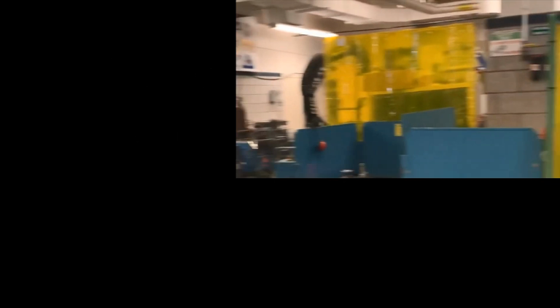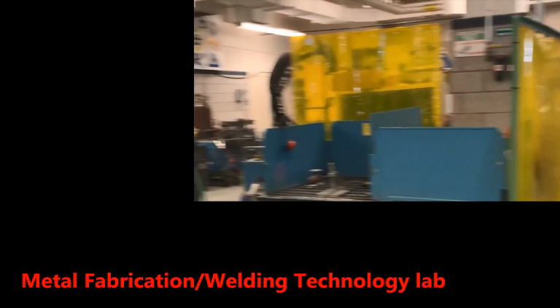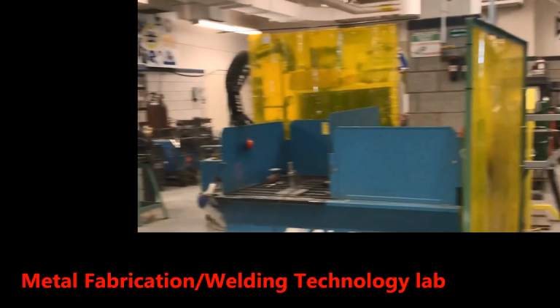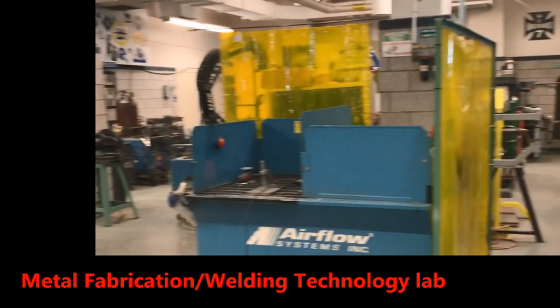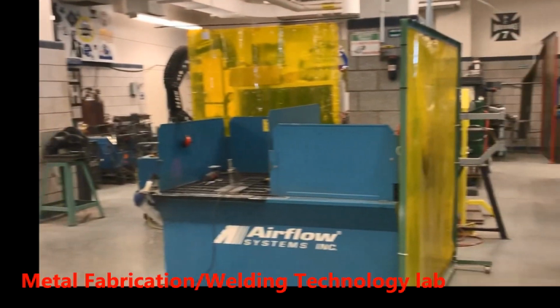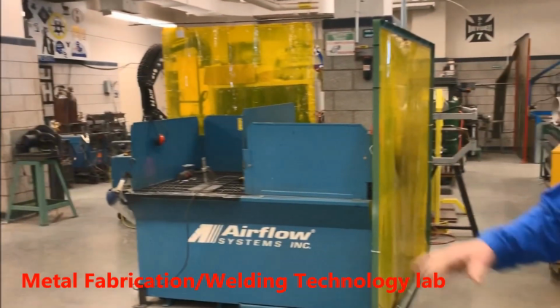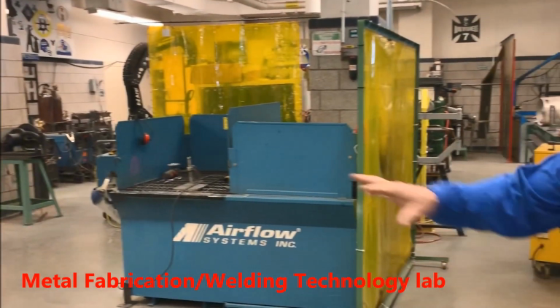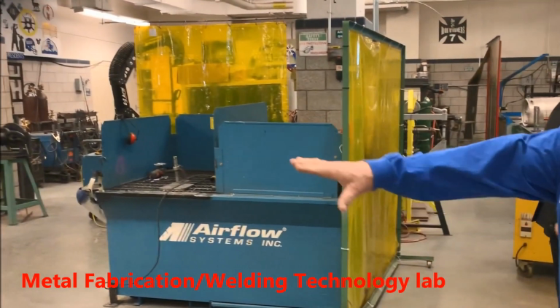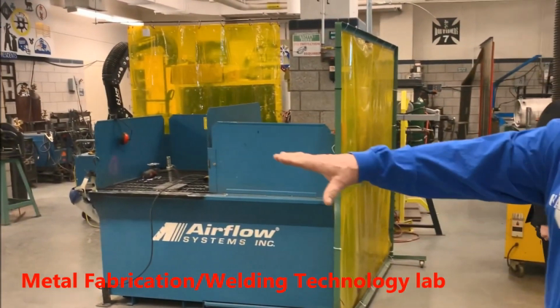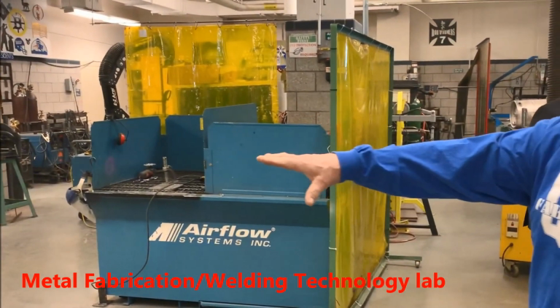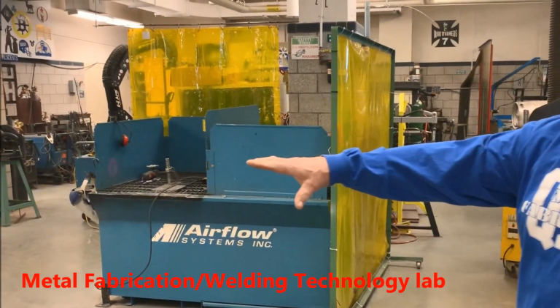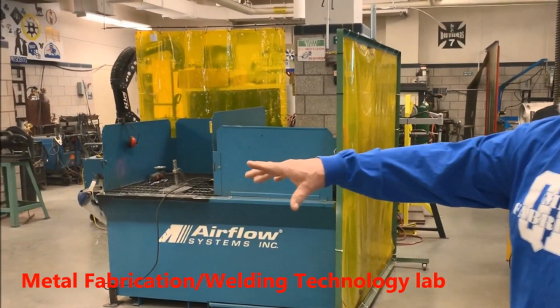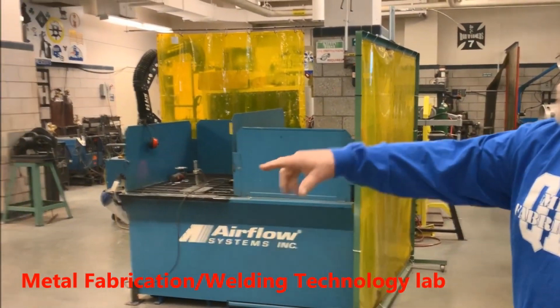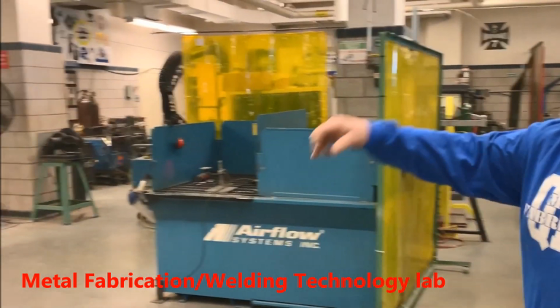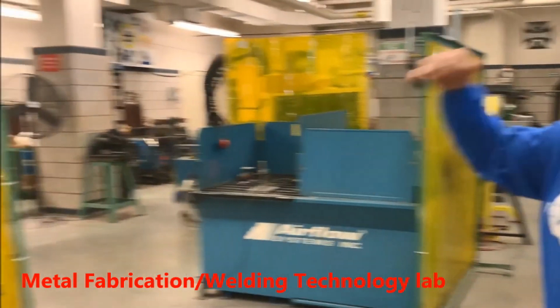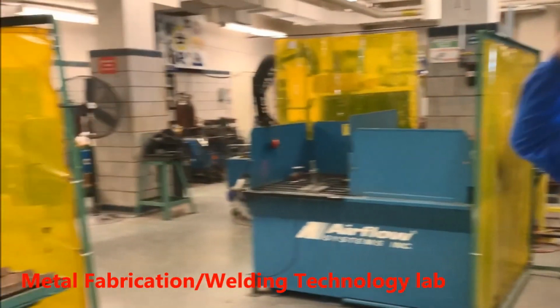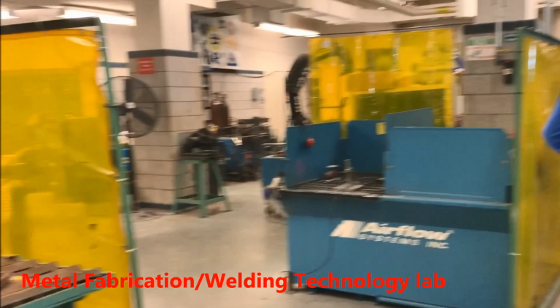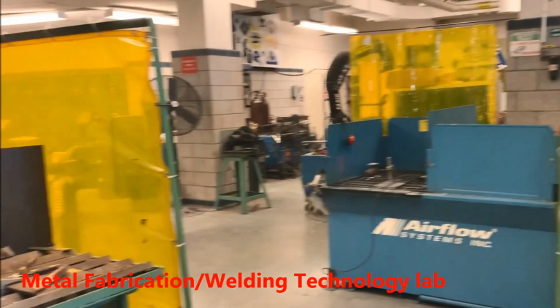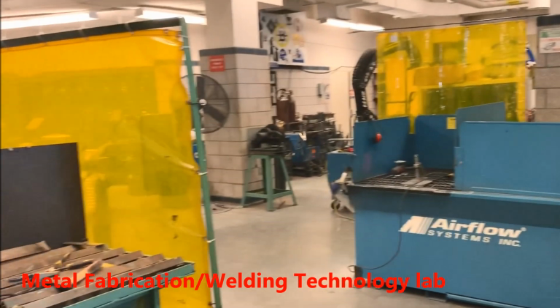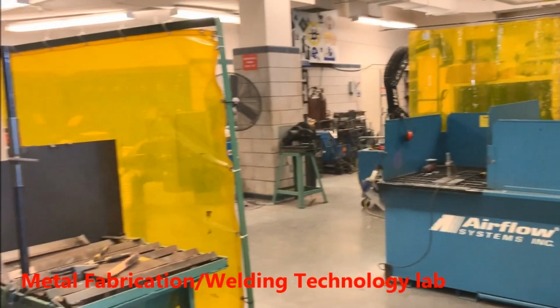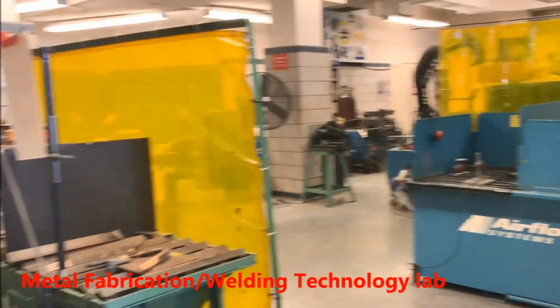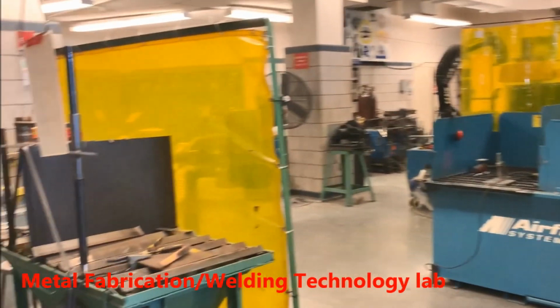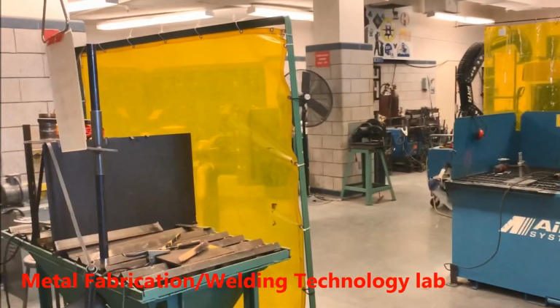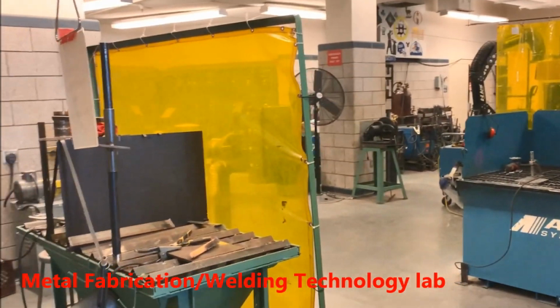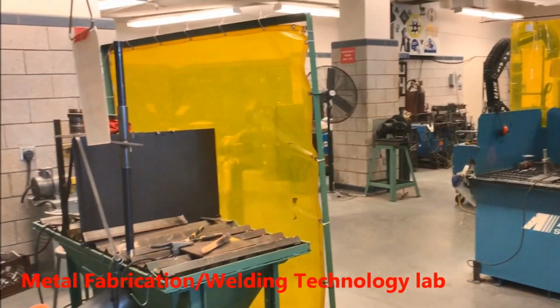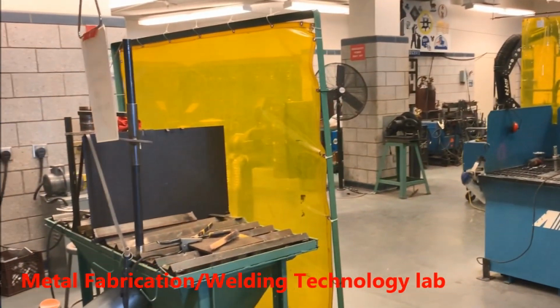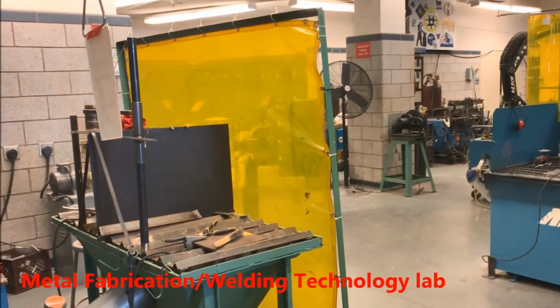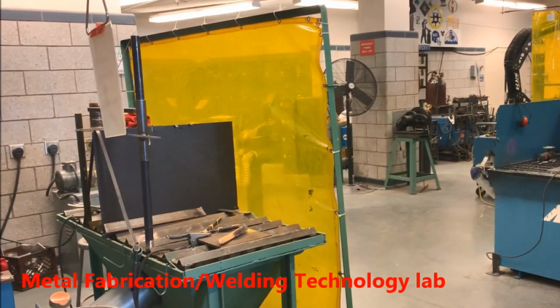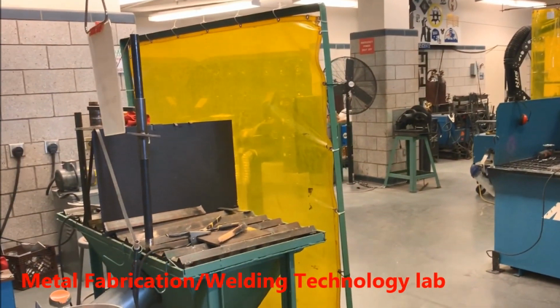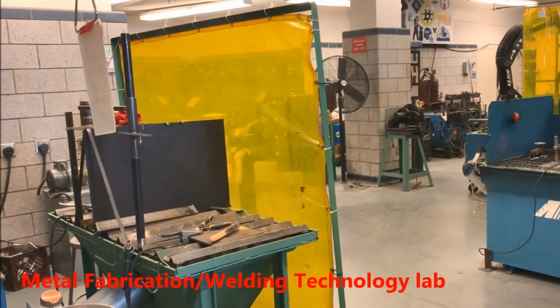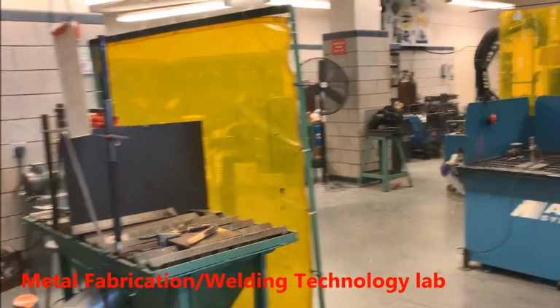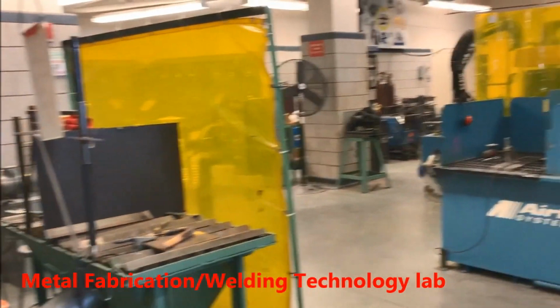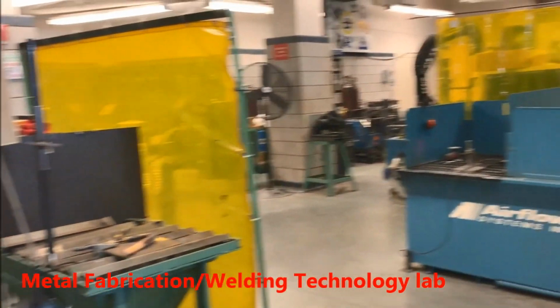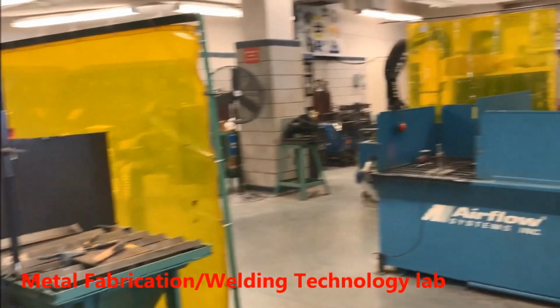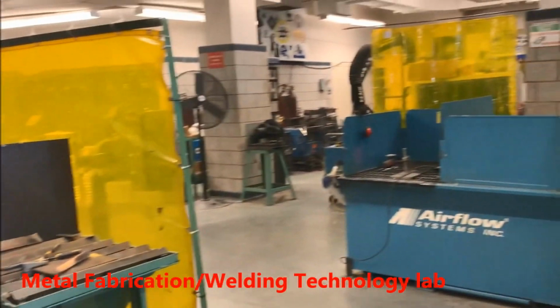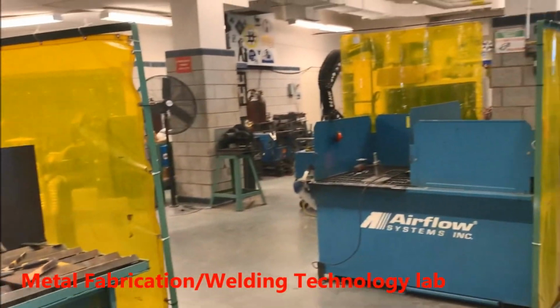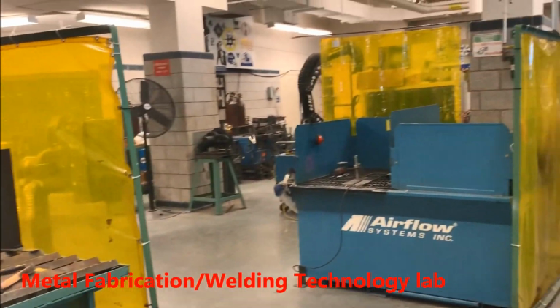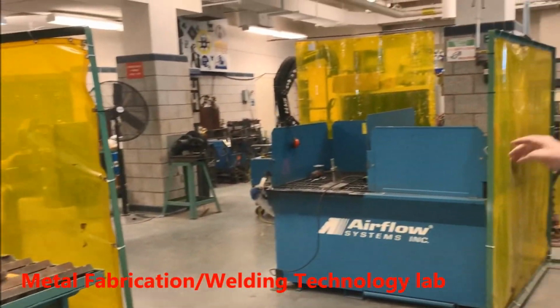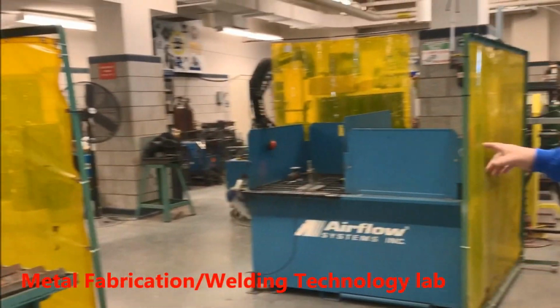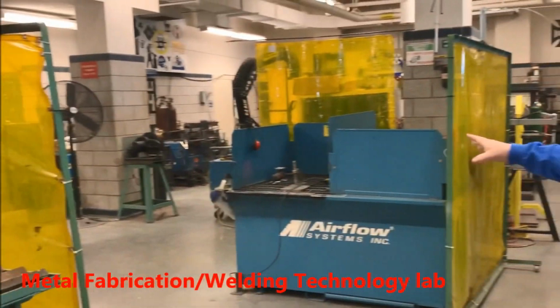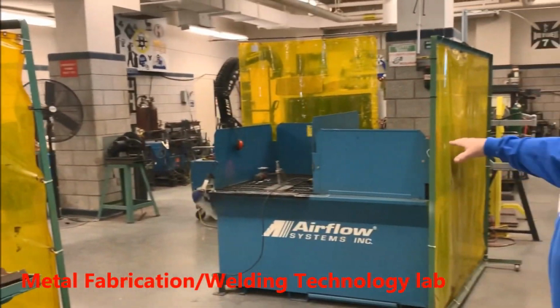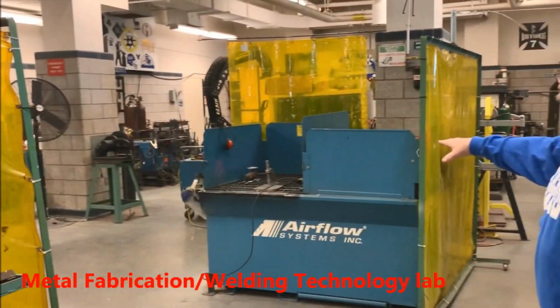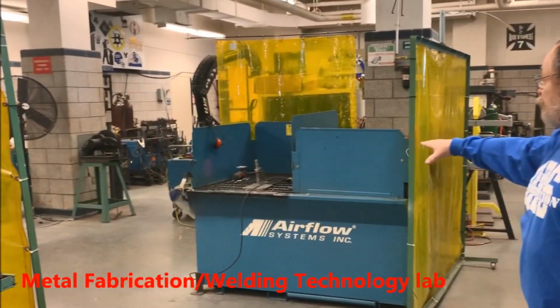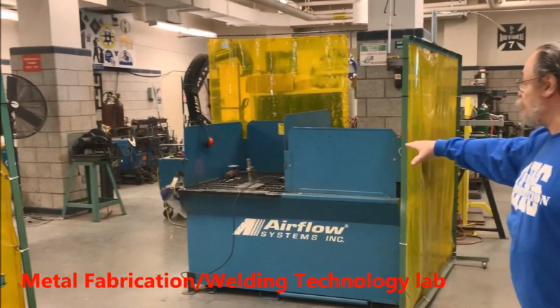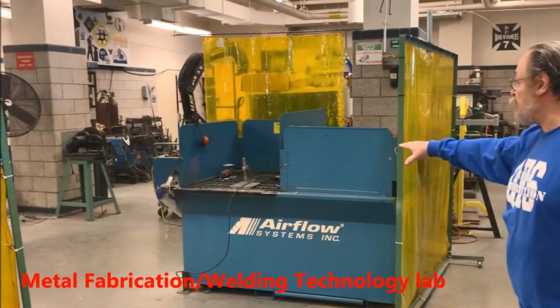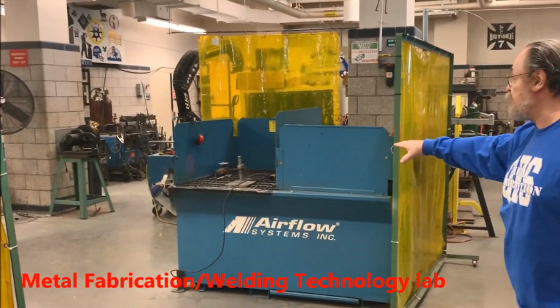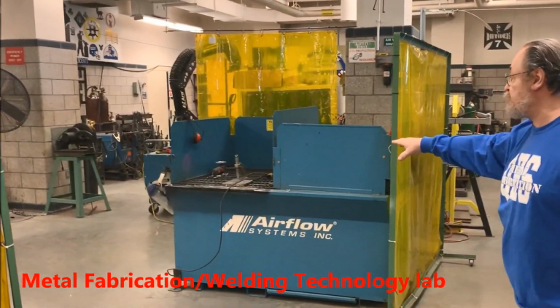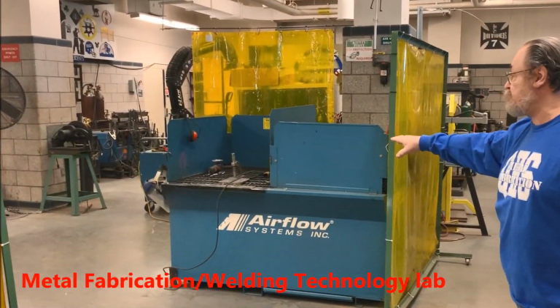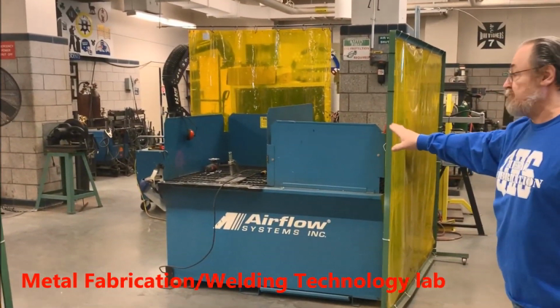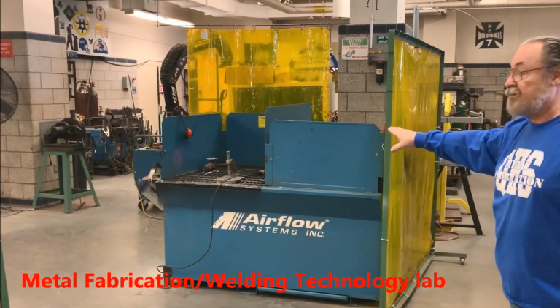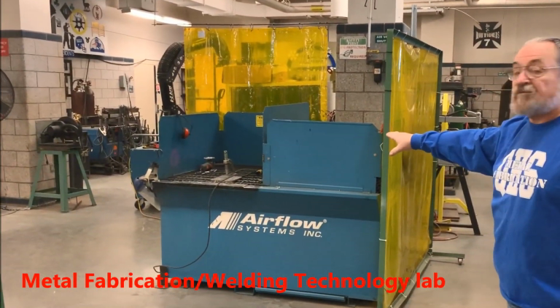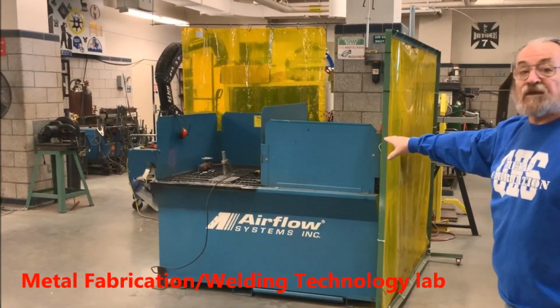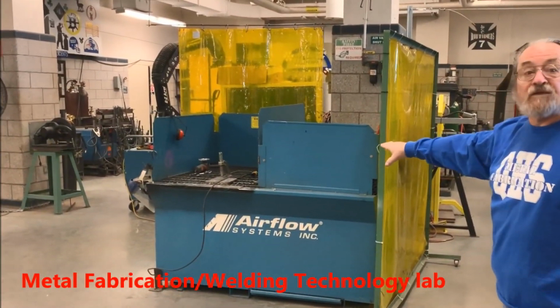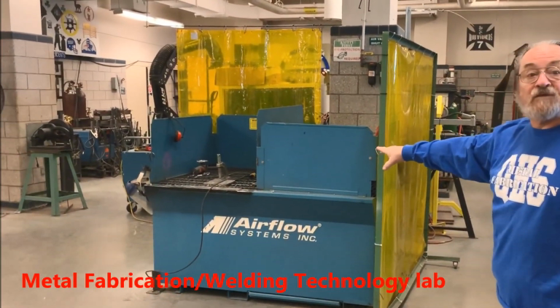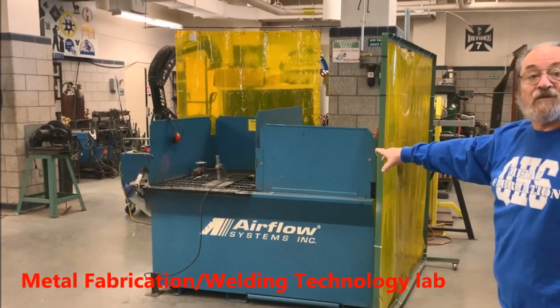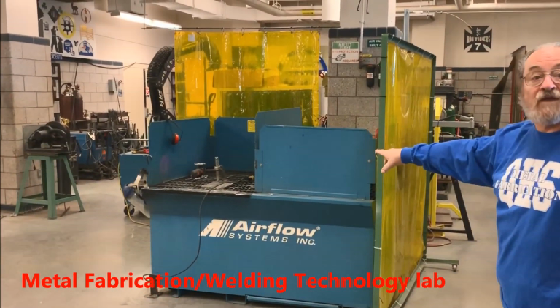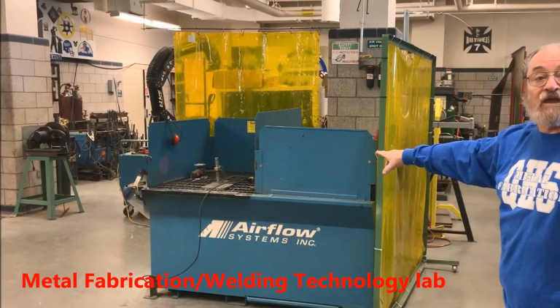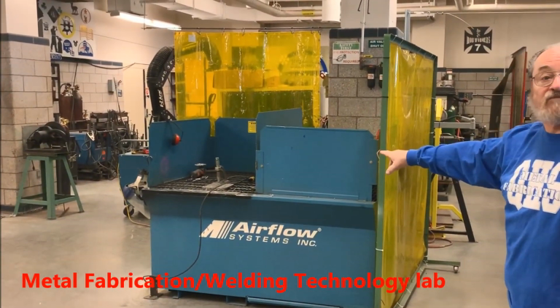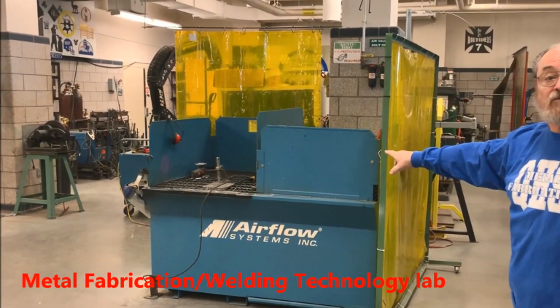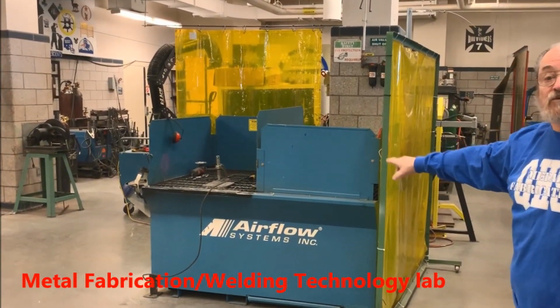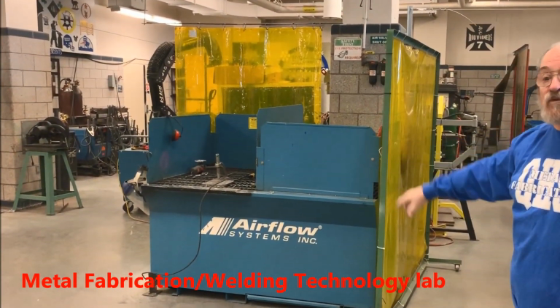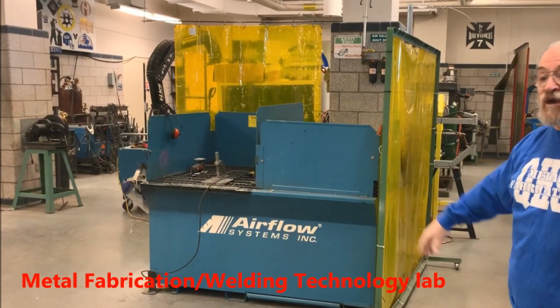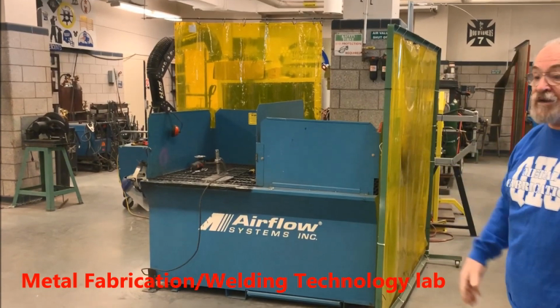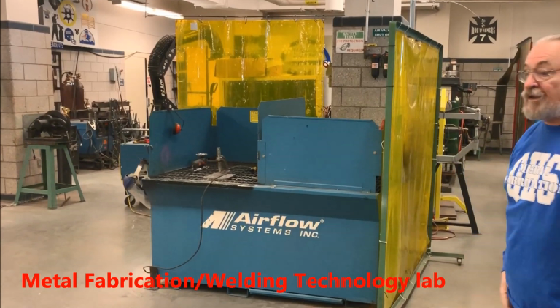These are the welding stations in here, and this is where the kids grind their plates and anything that they have to do grinding.